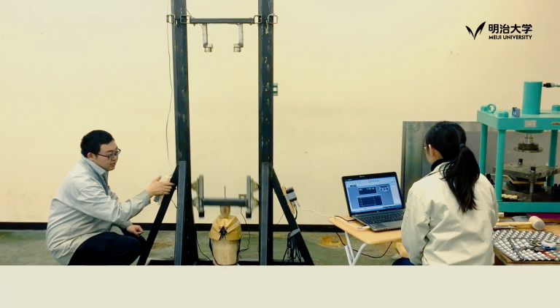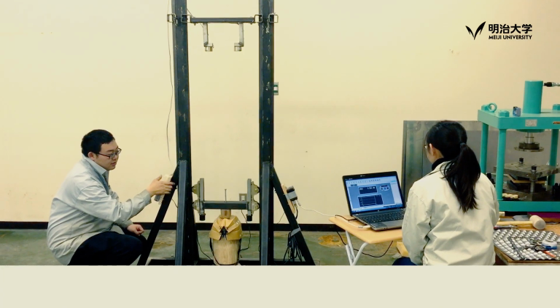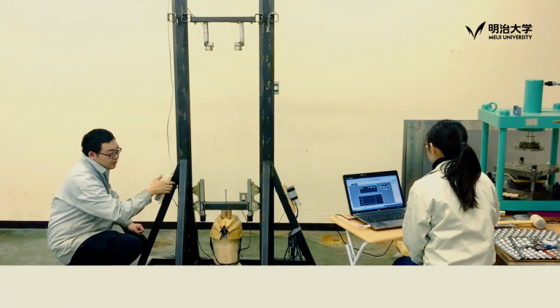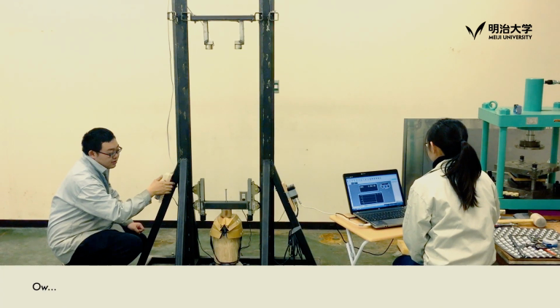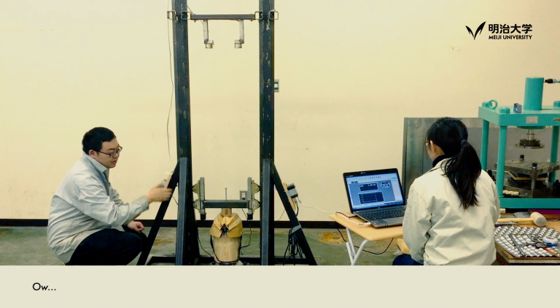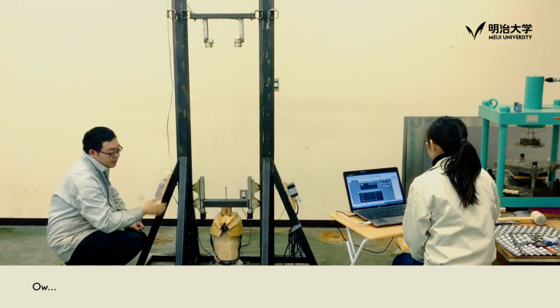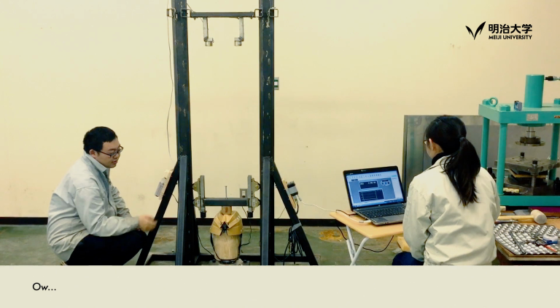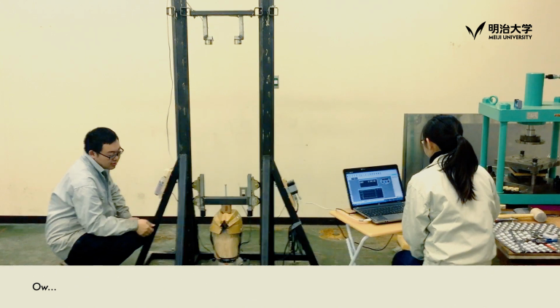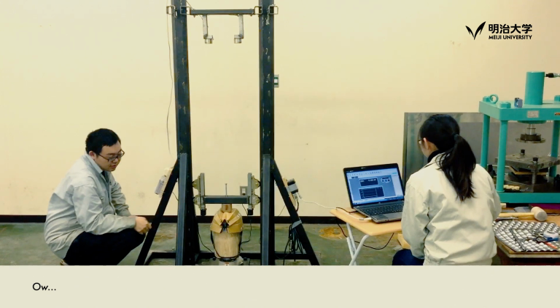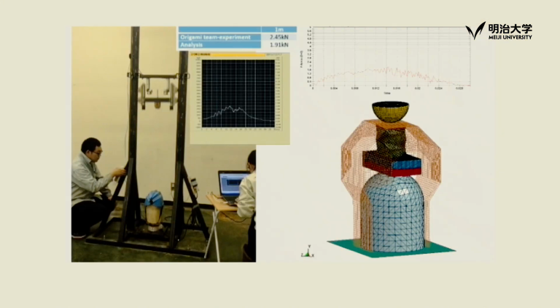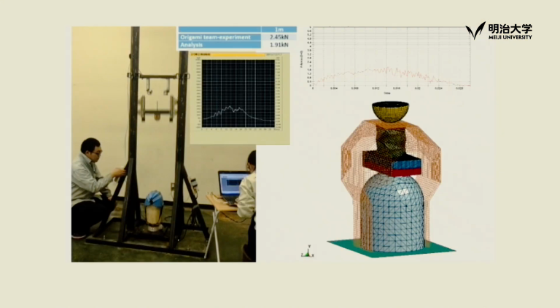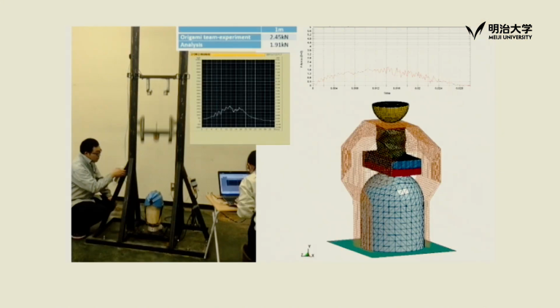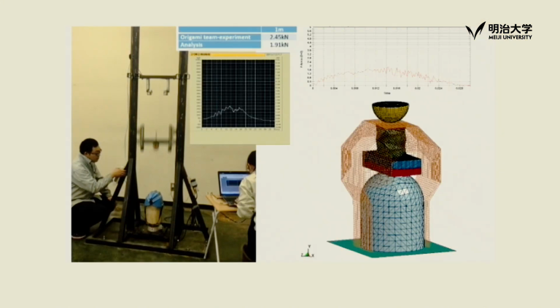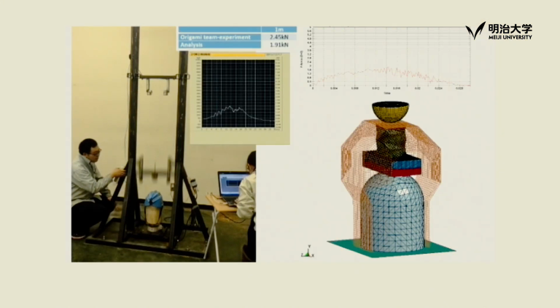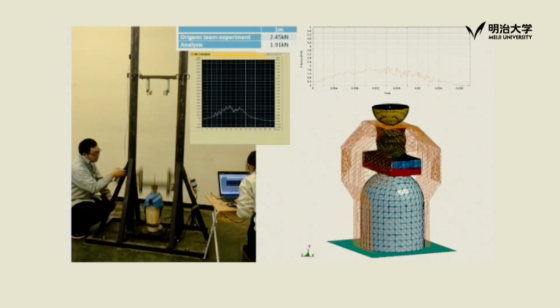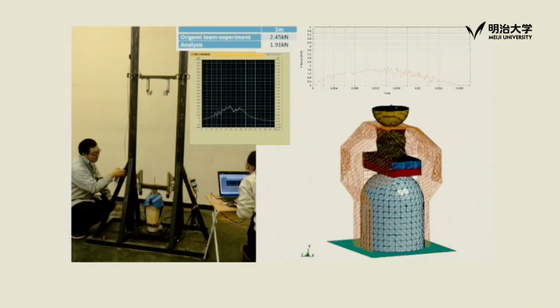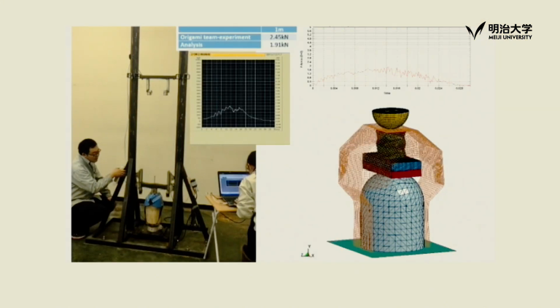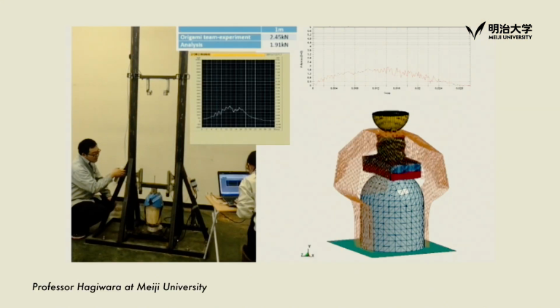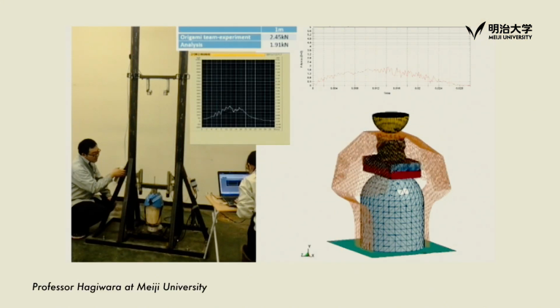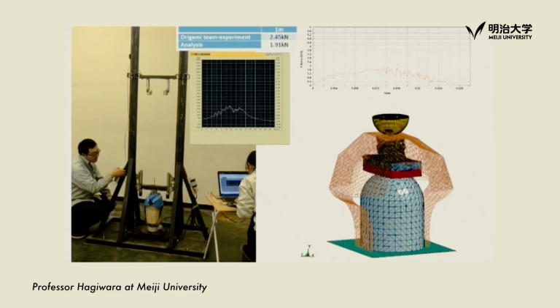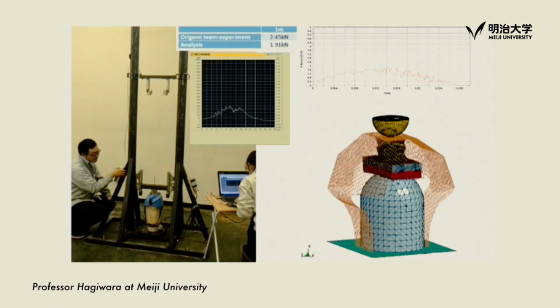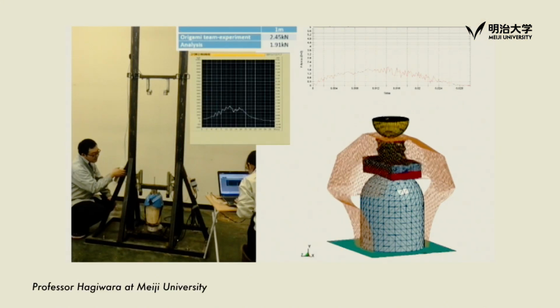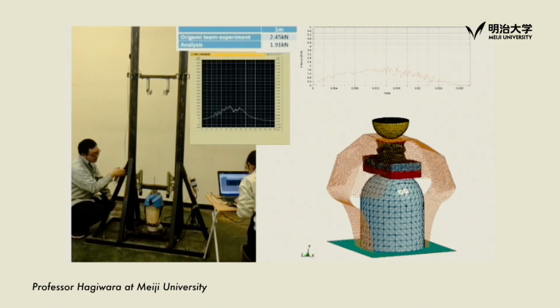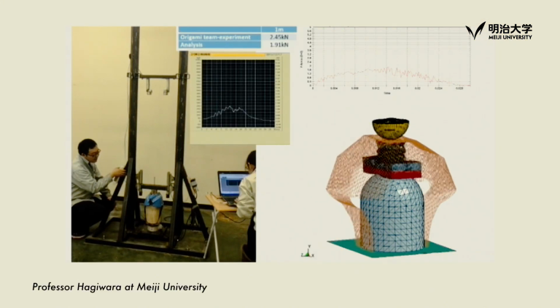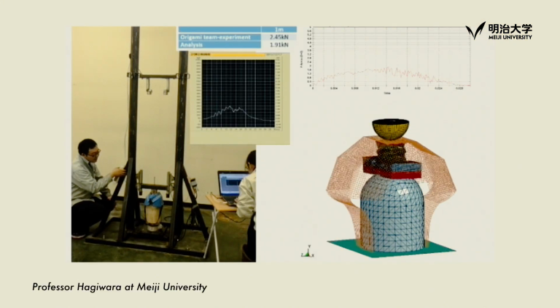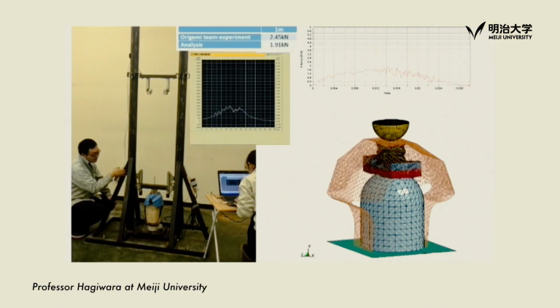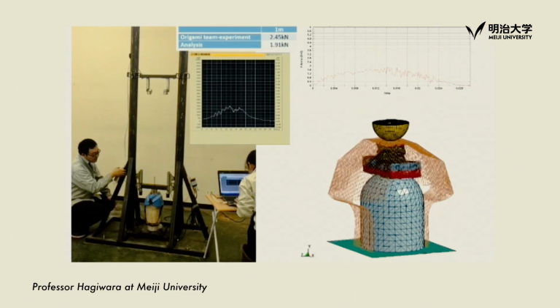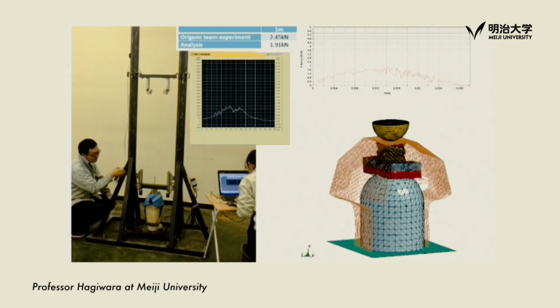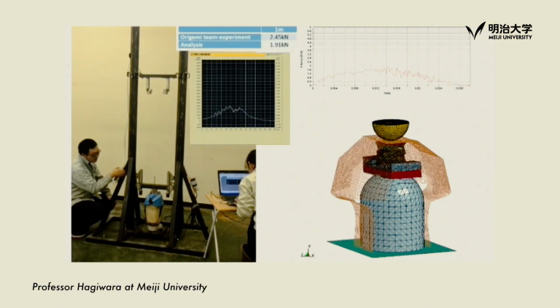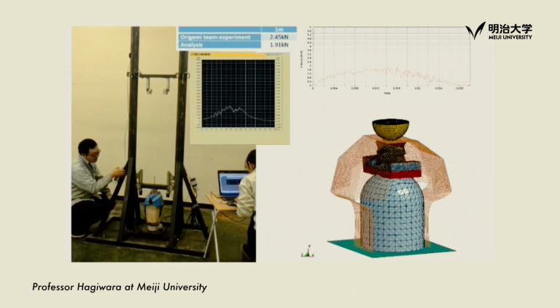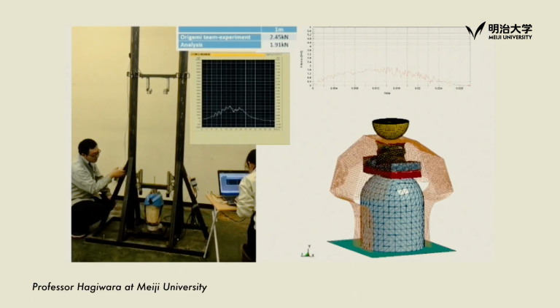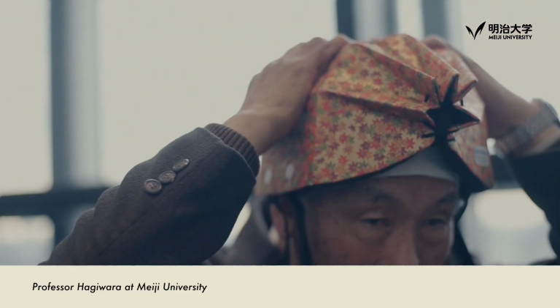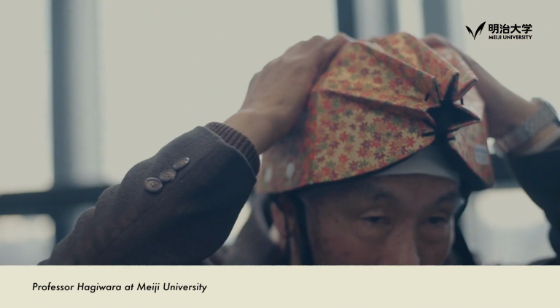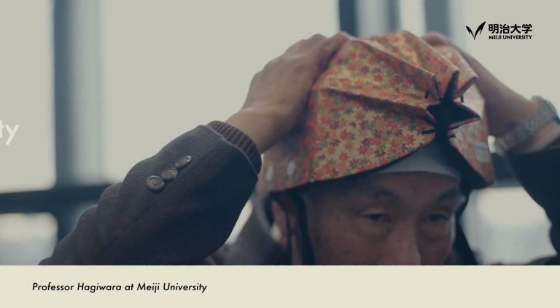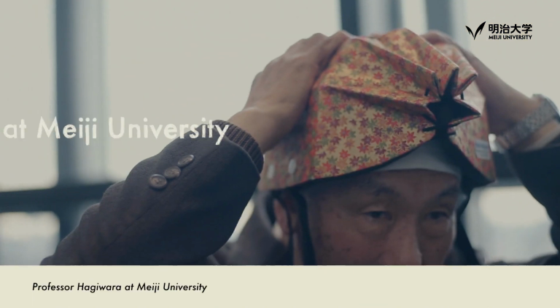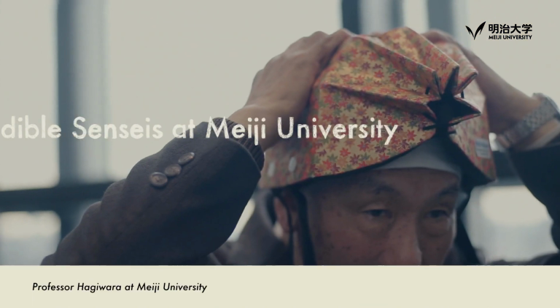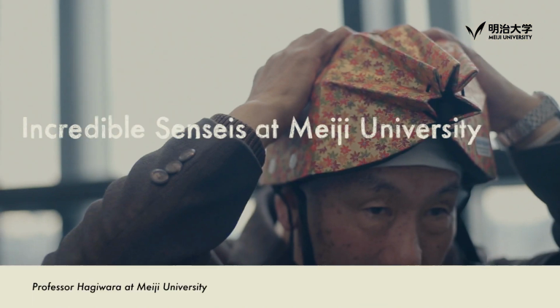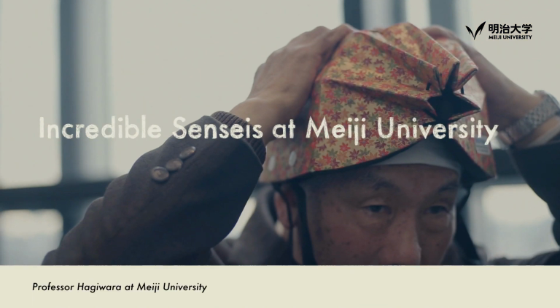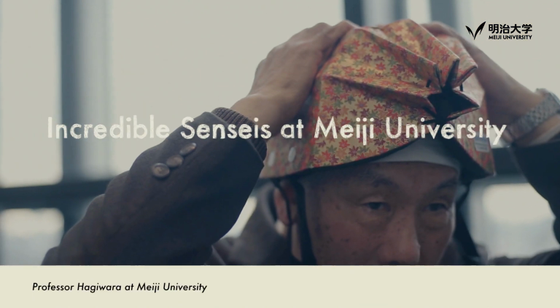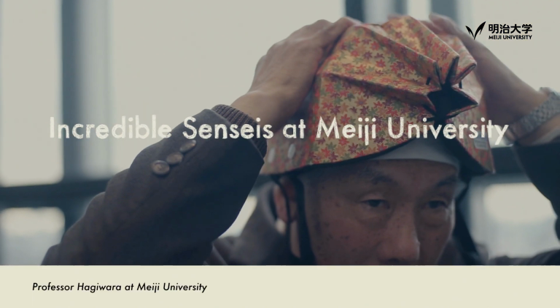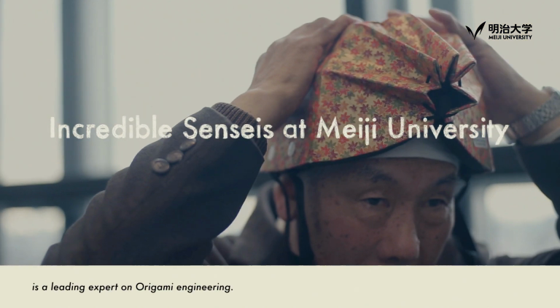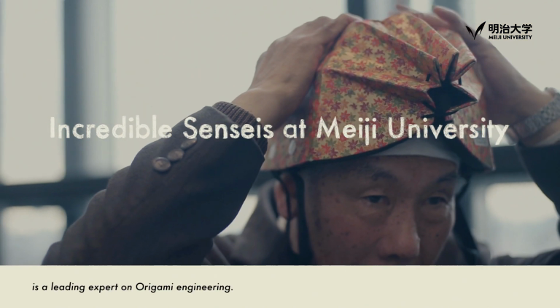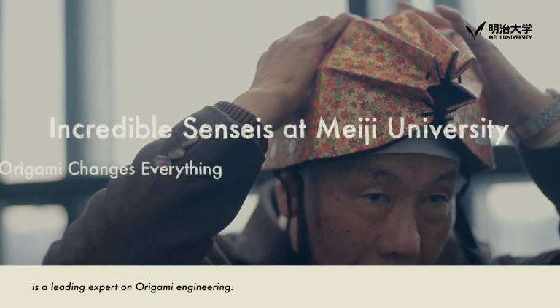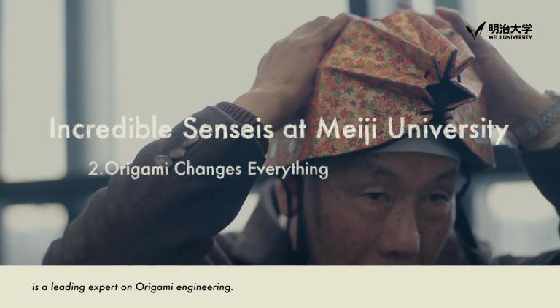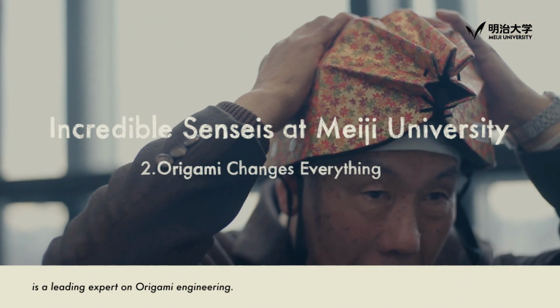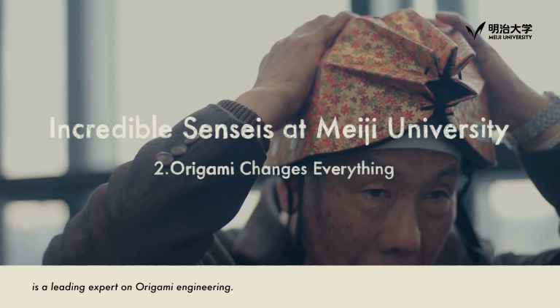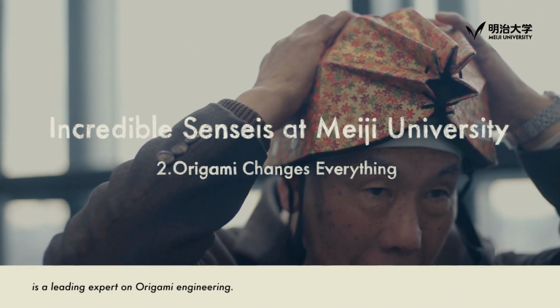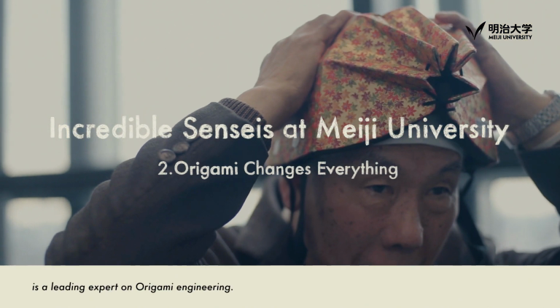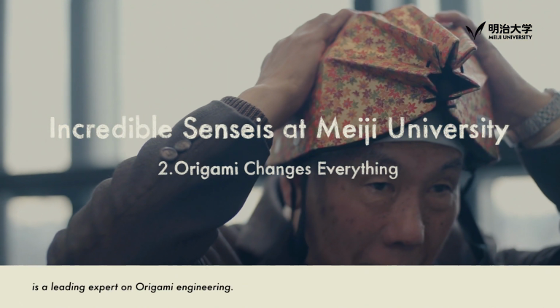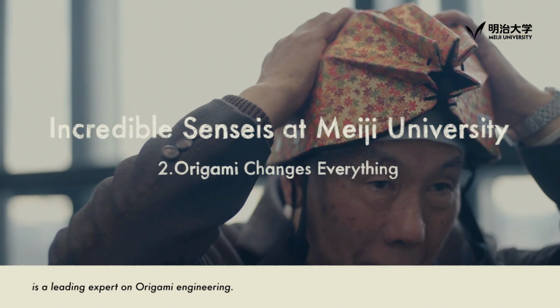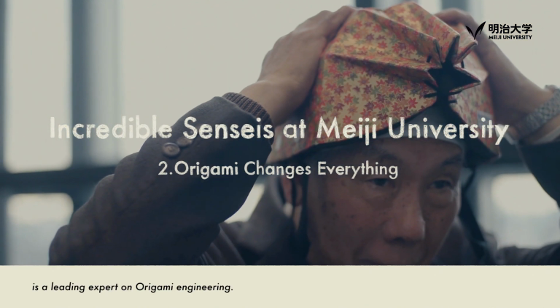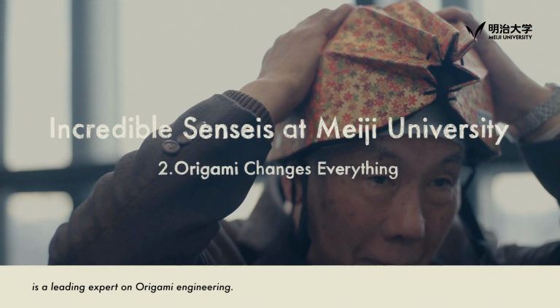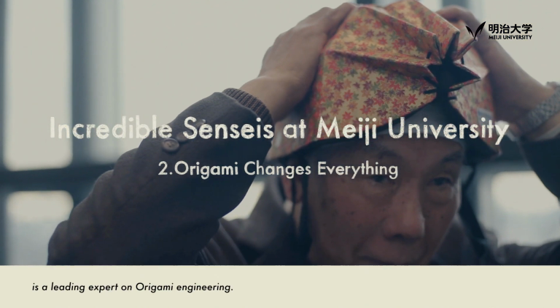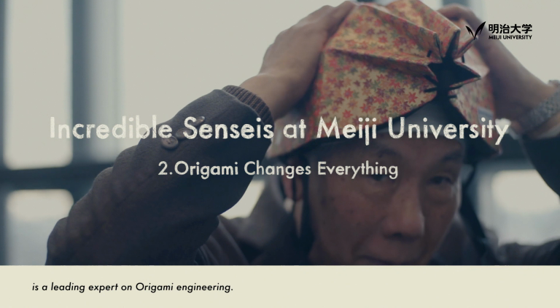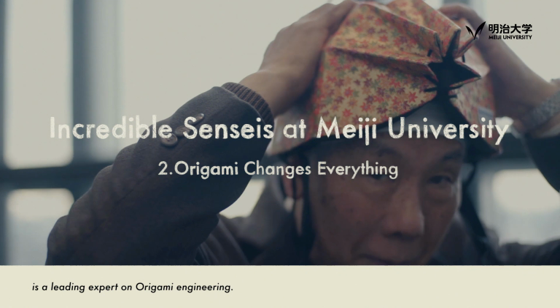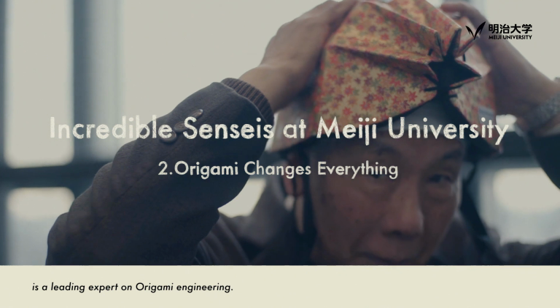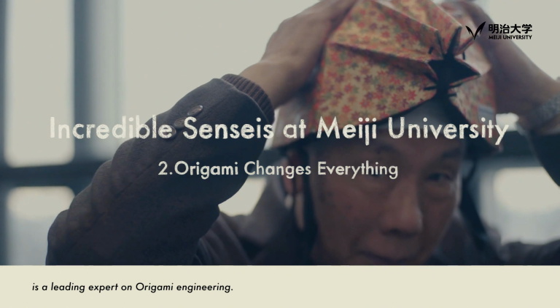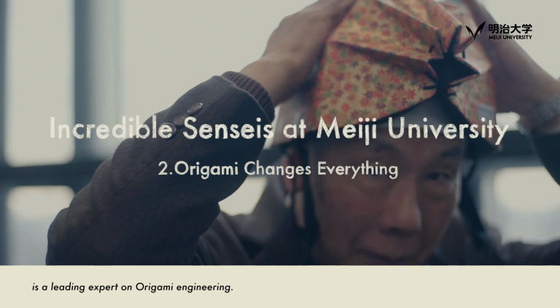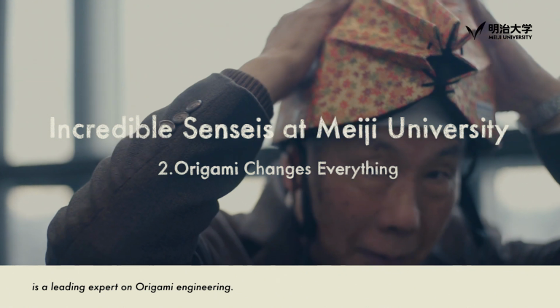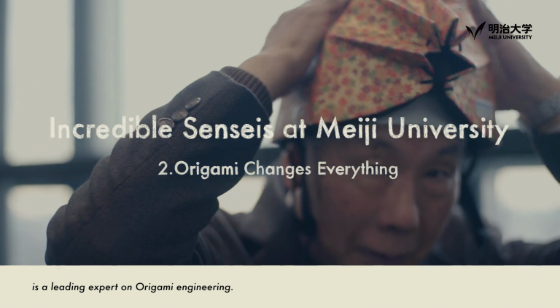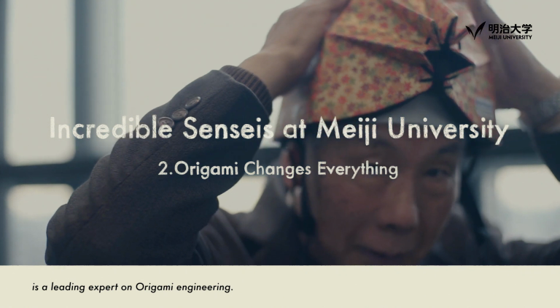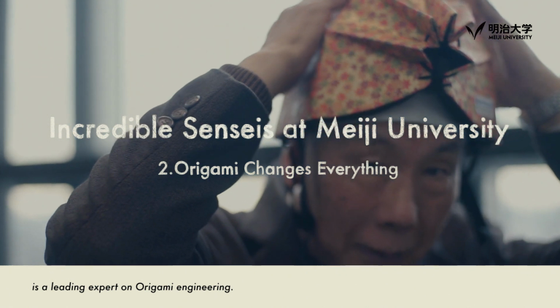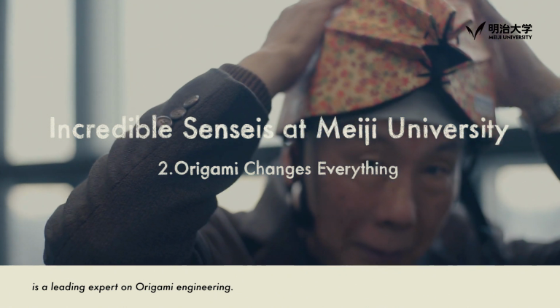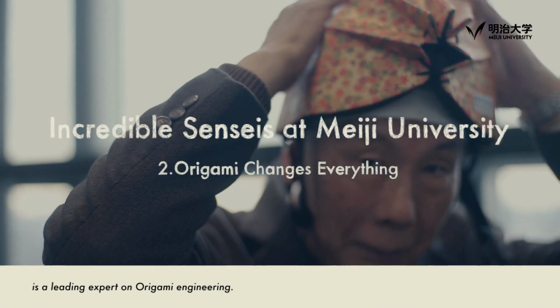Professor Hagiwara at Meiji University is a leading expert on origami engineering.